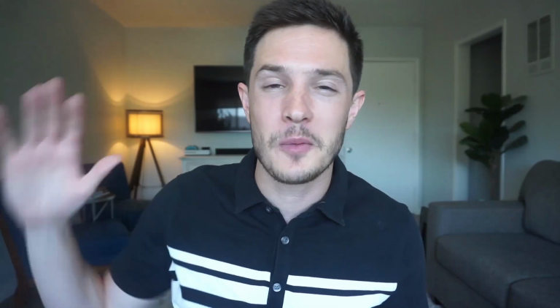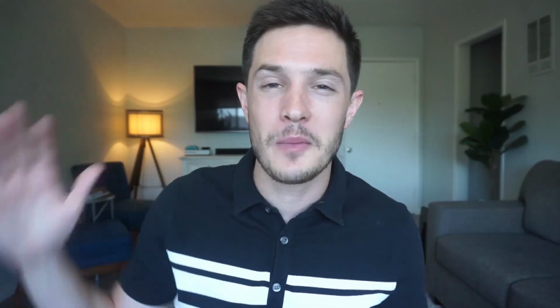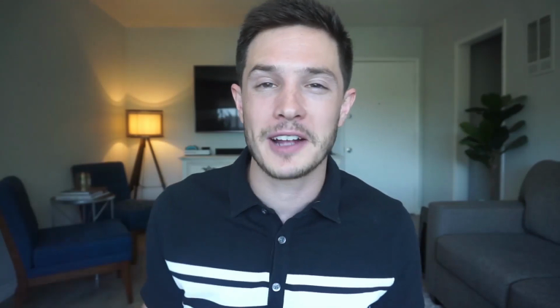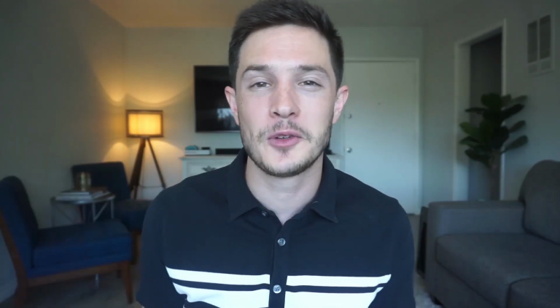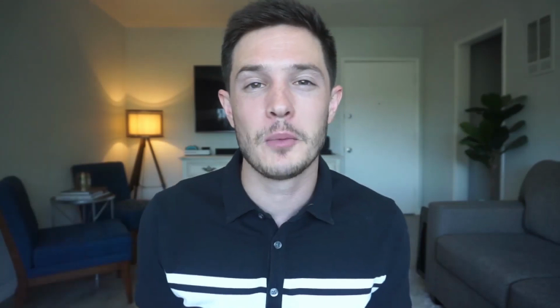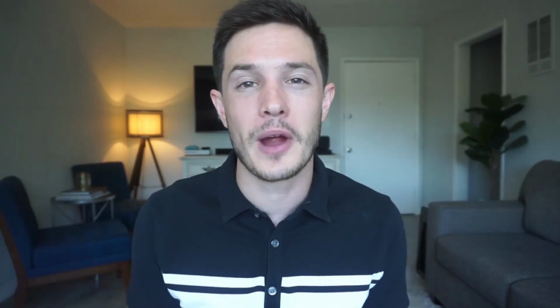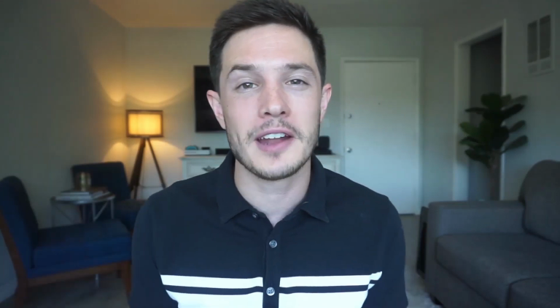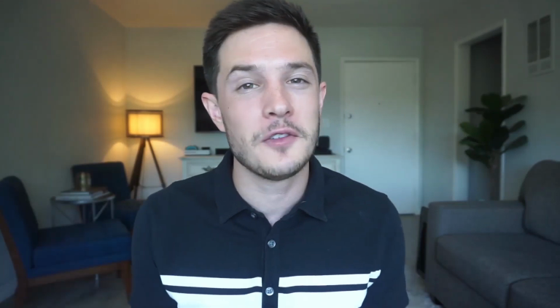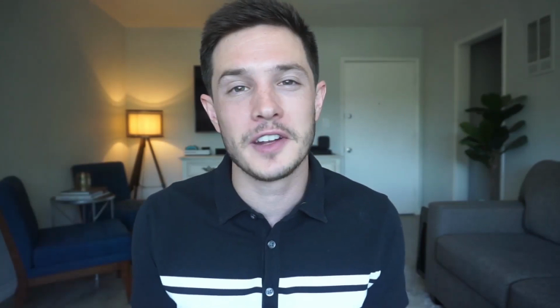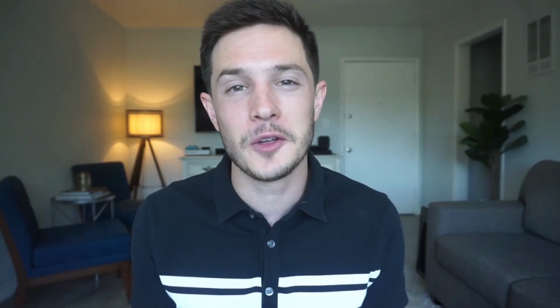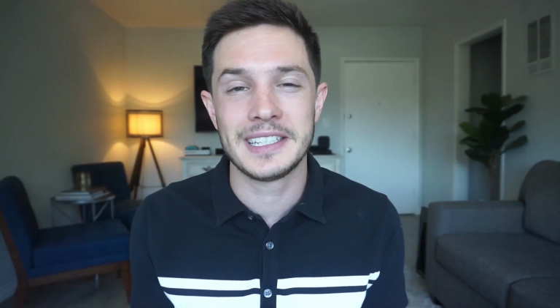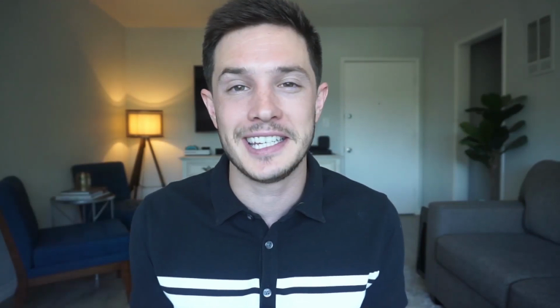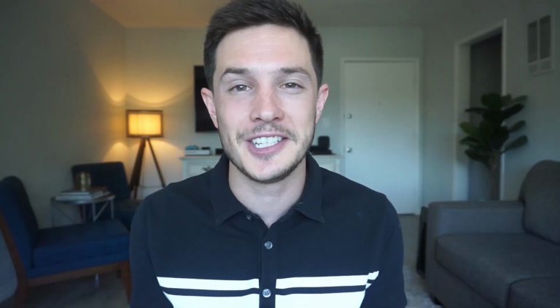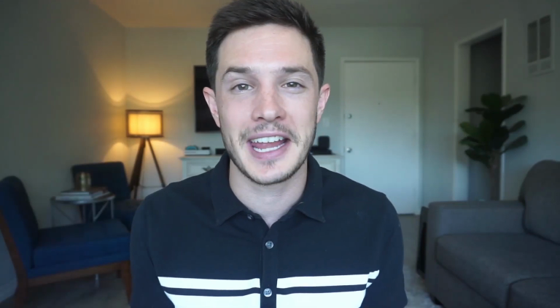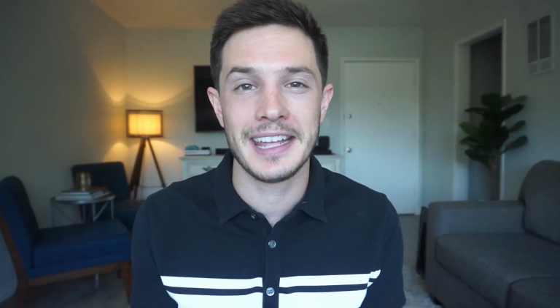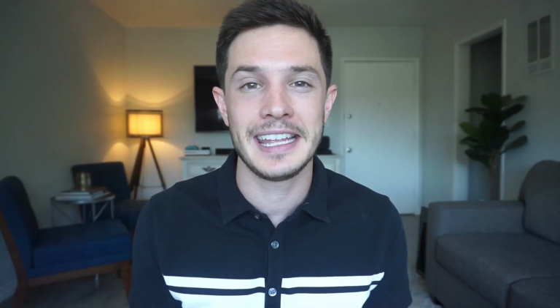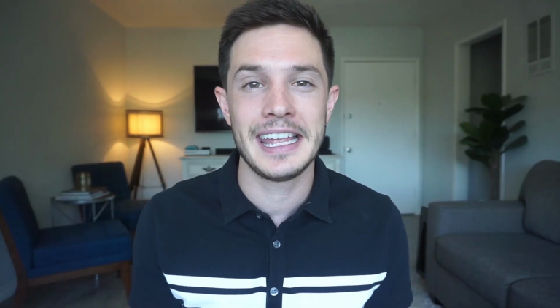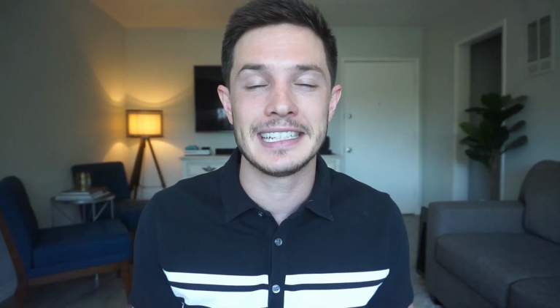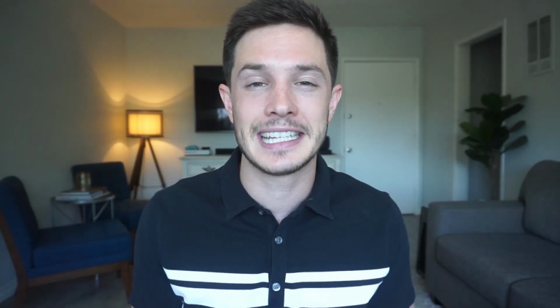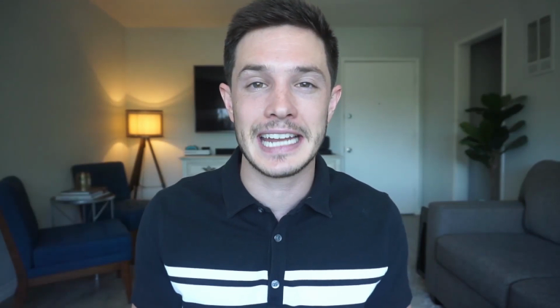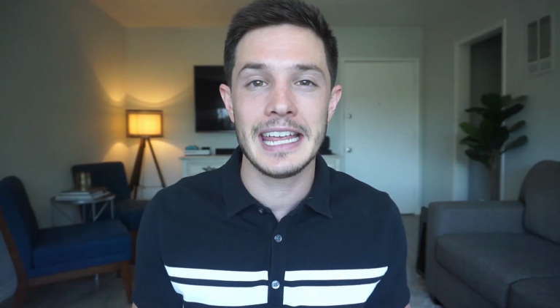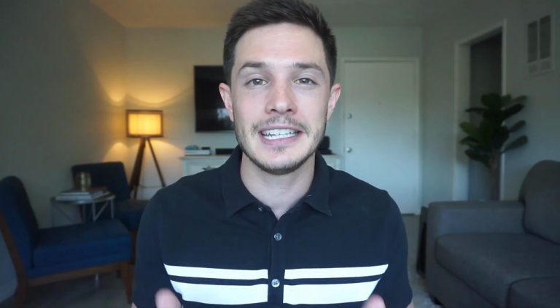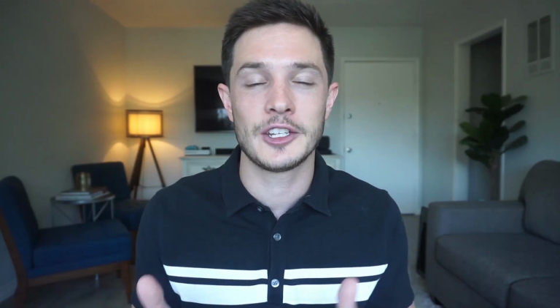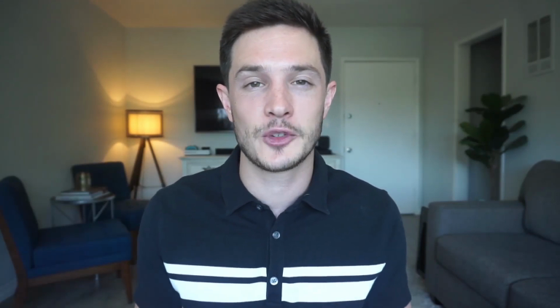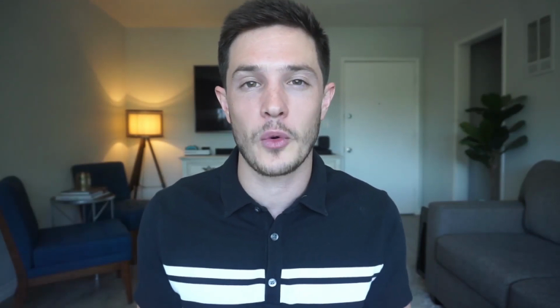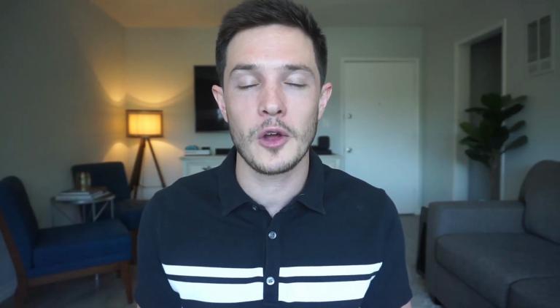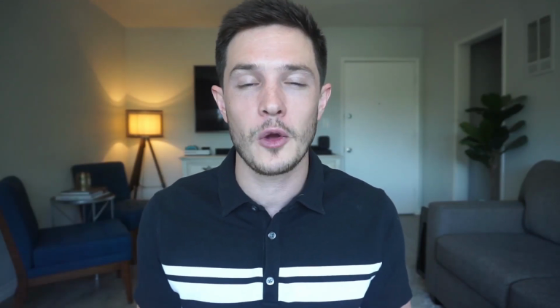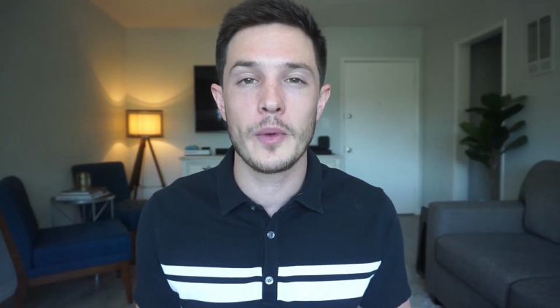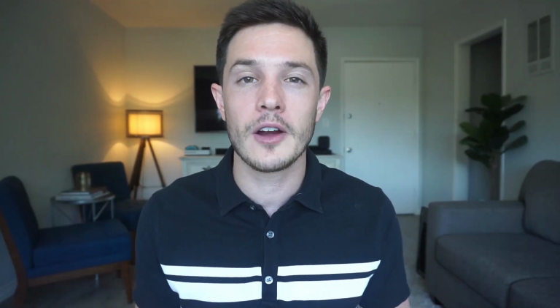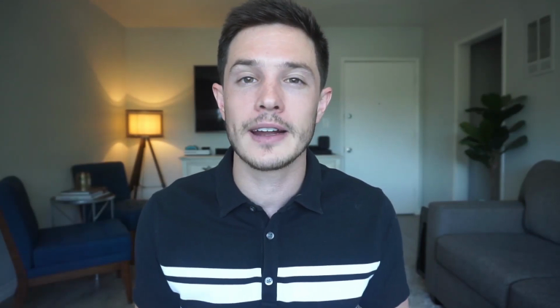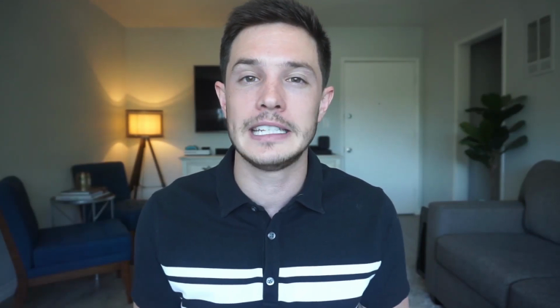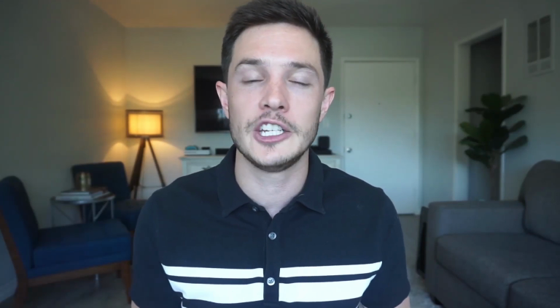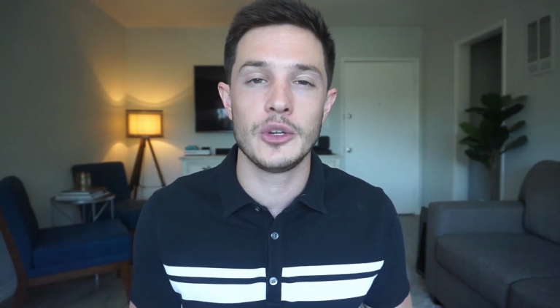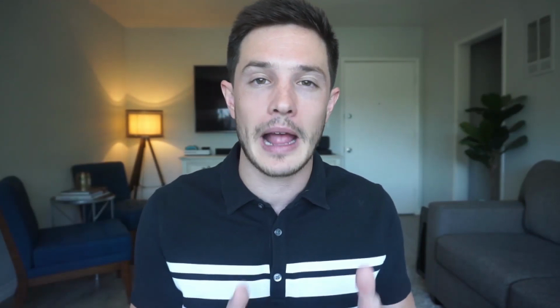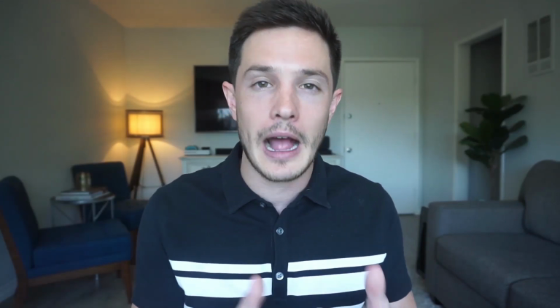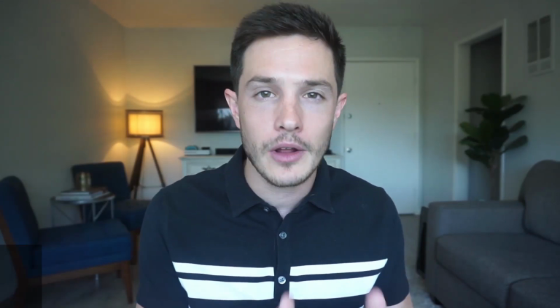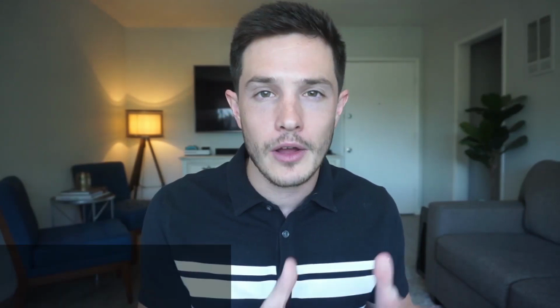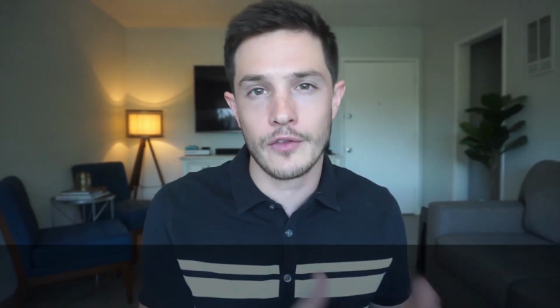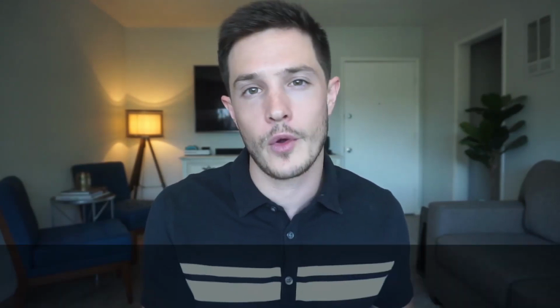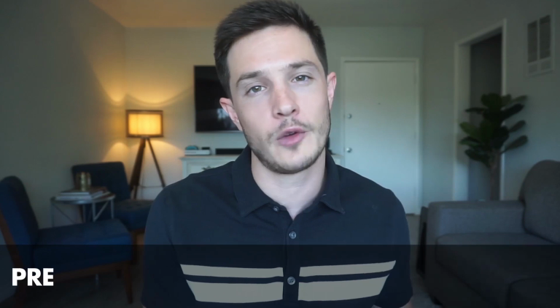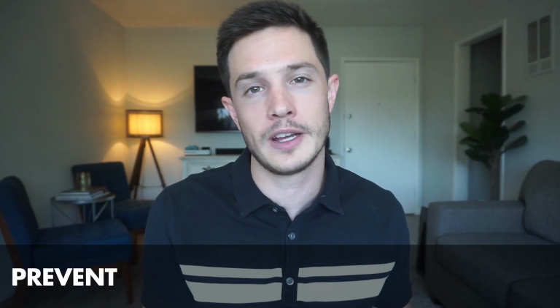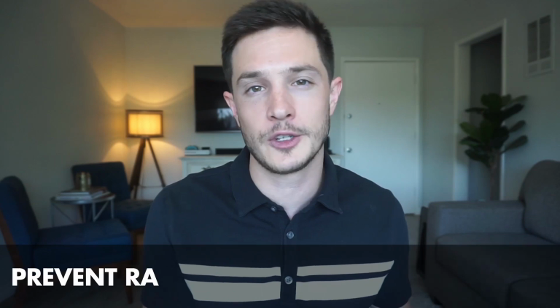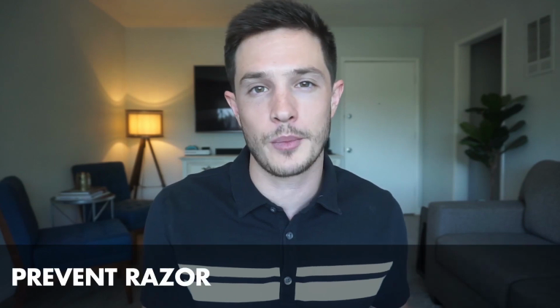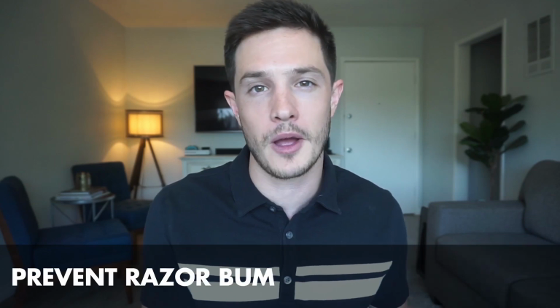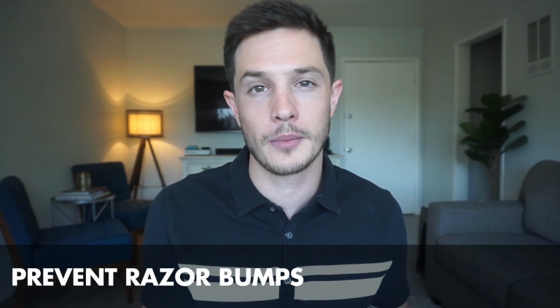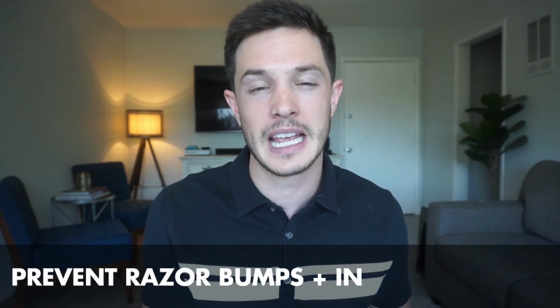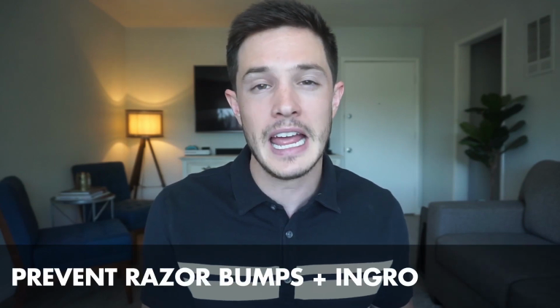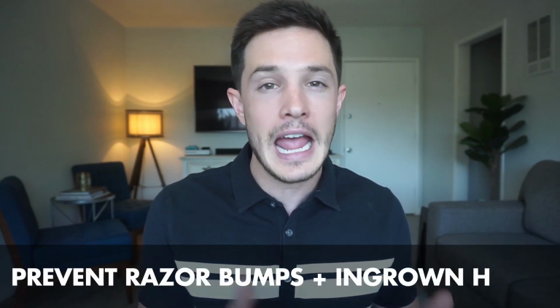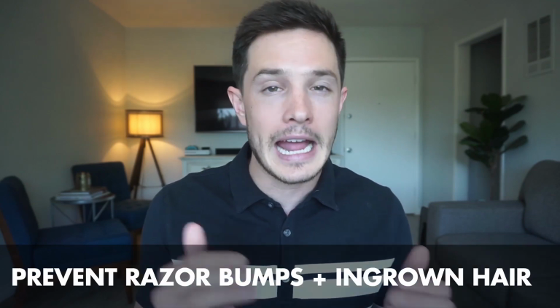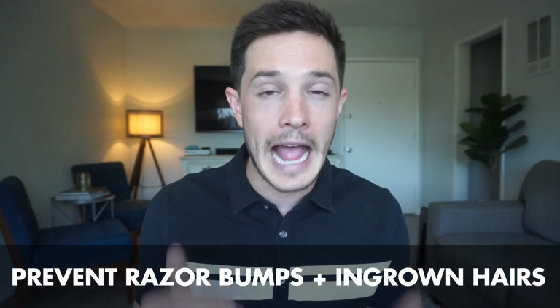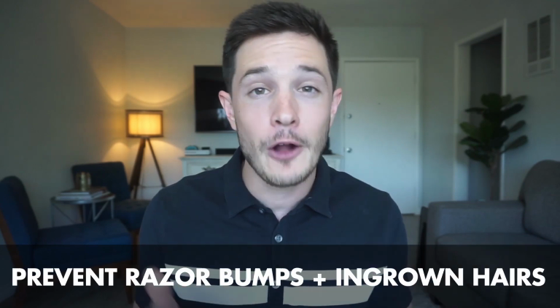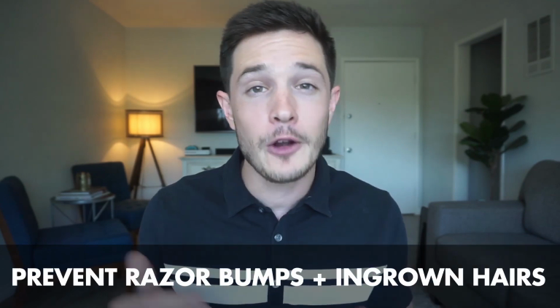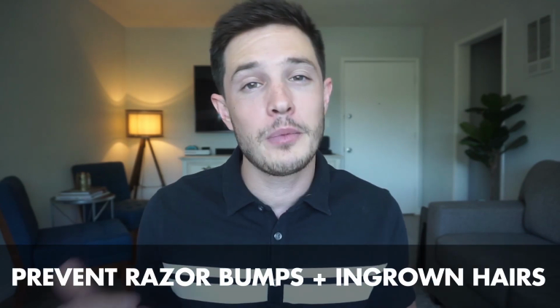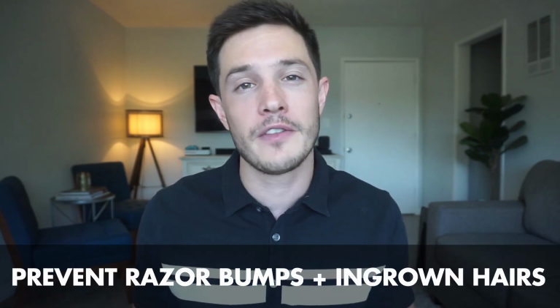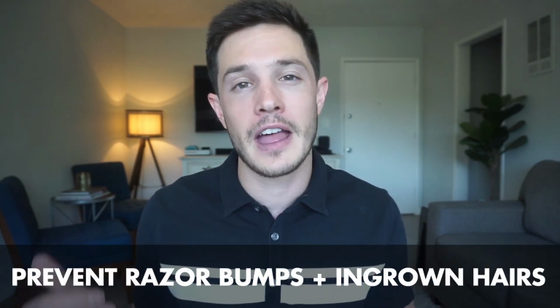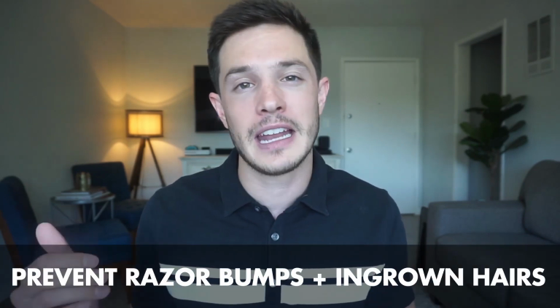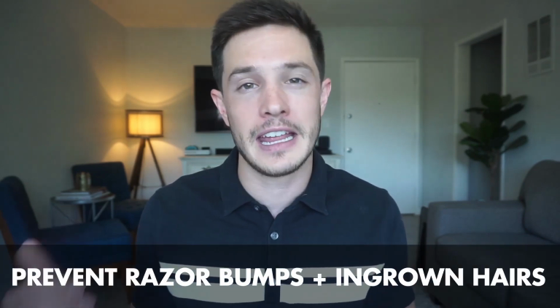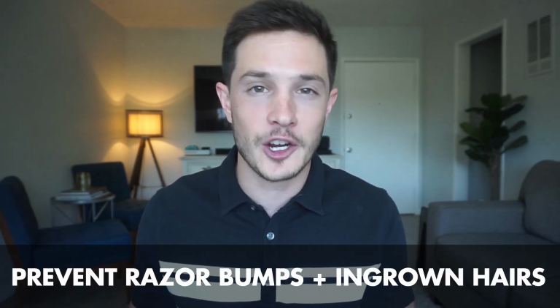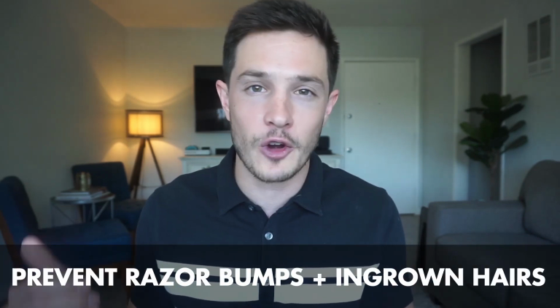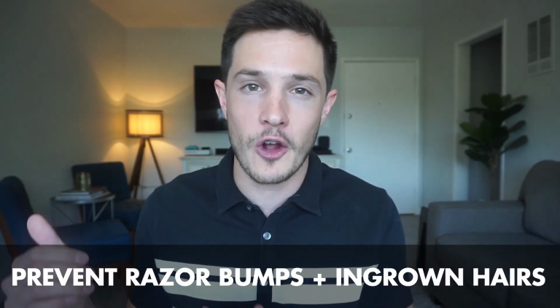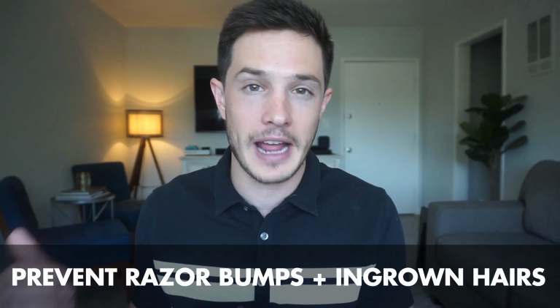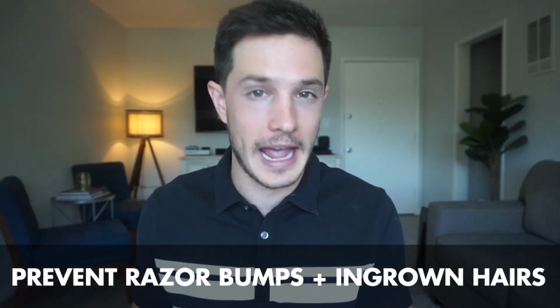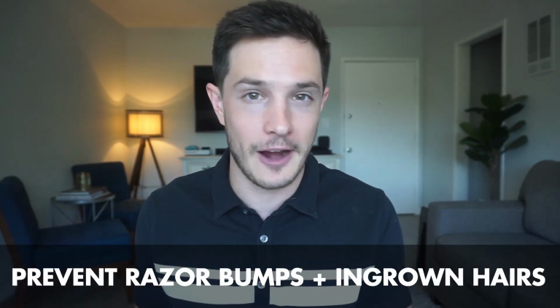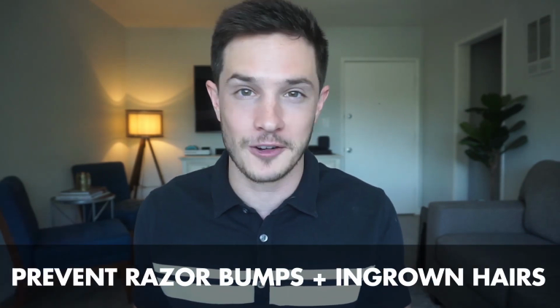Welcome back to a brand new video with Tiege Hanley. In today's tutorial we are going to teach you how to avoid razor bumps and how to prevent ingrown hairs.